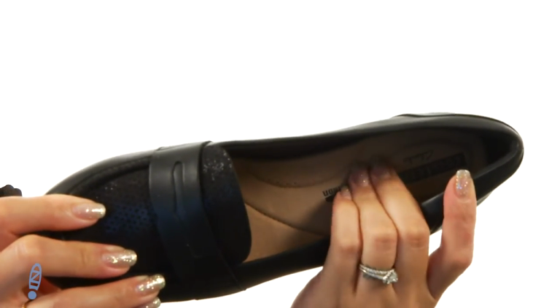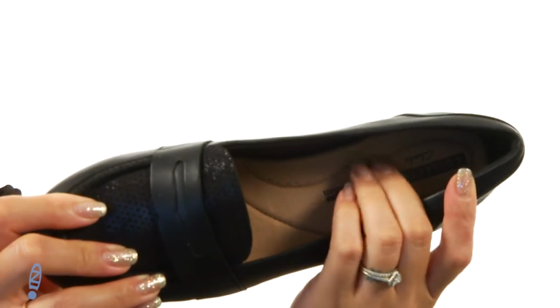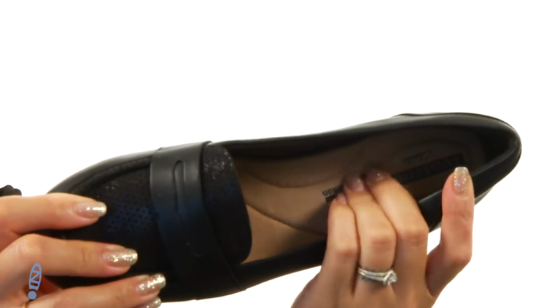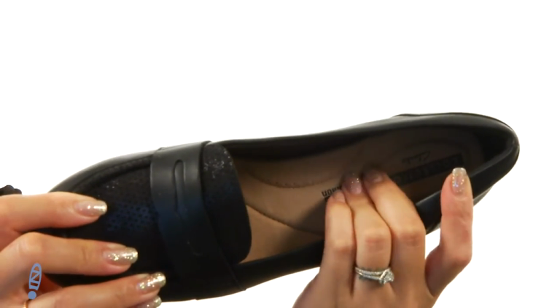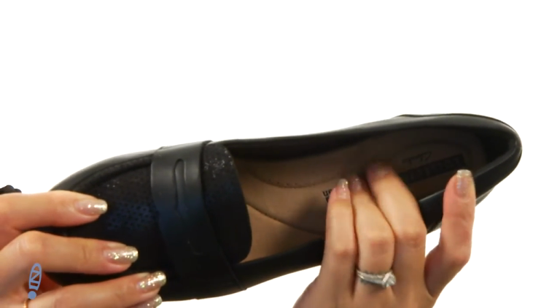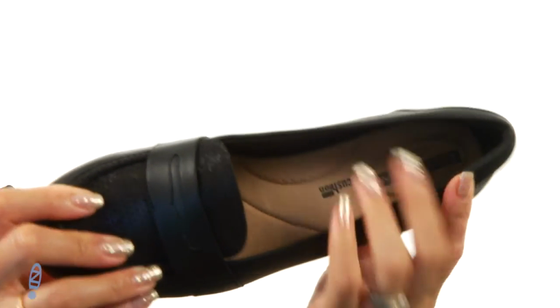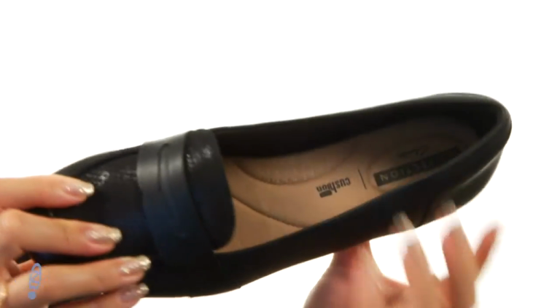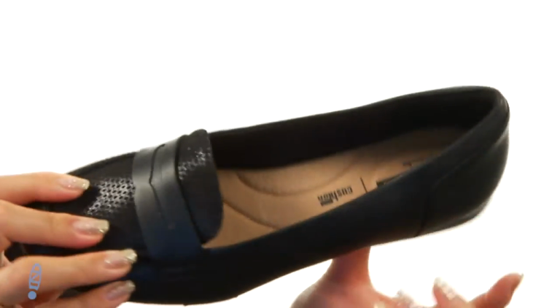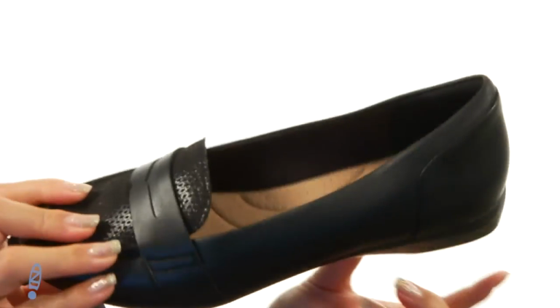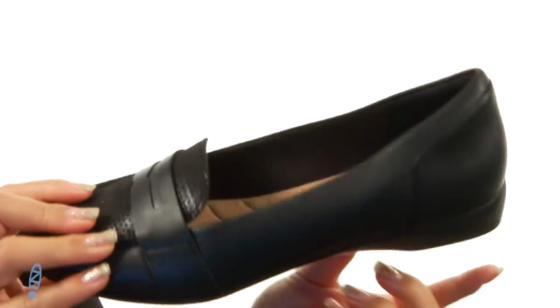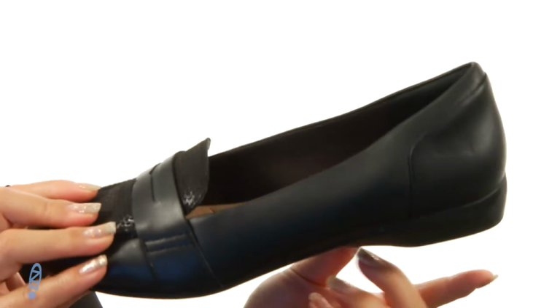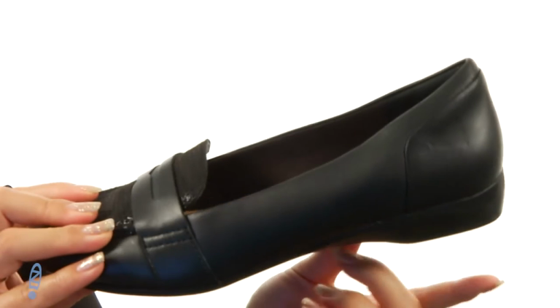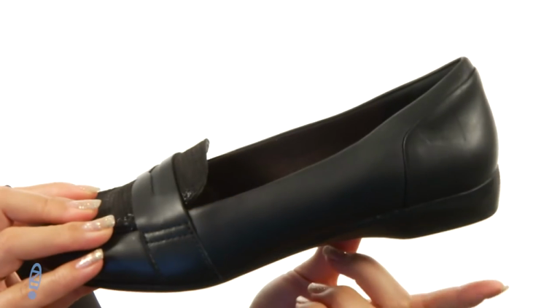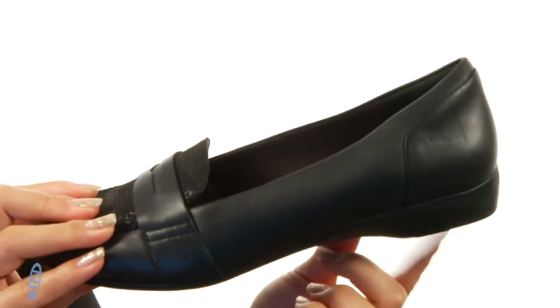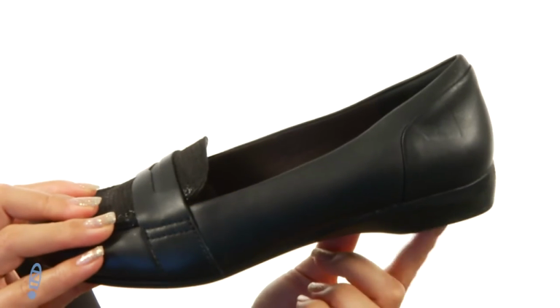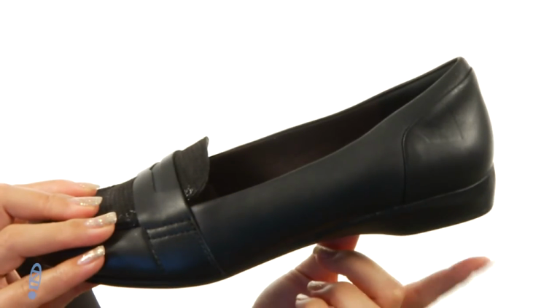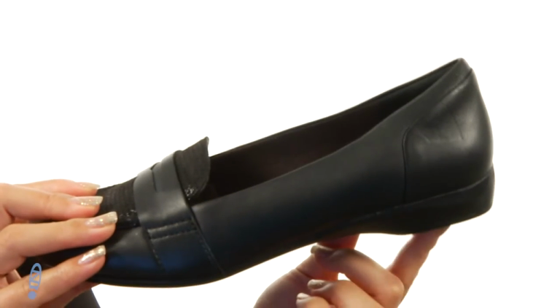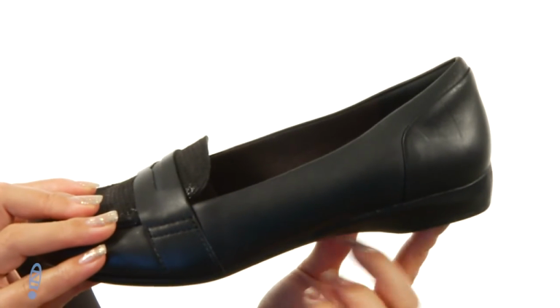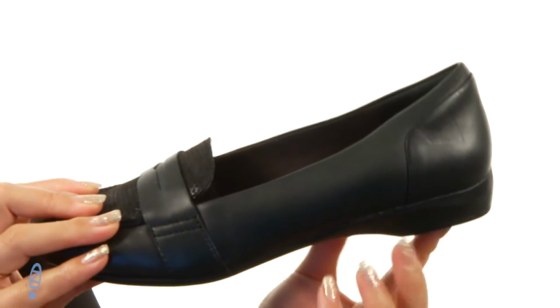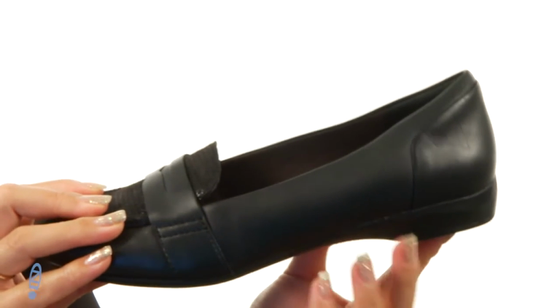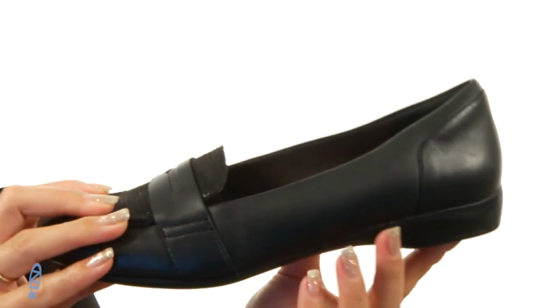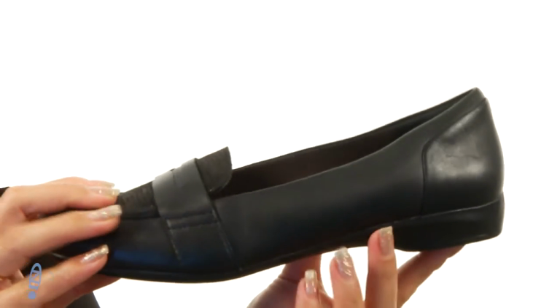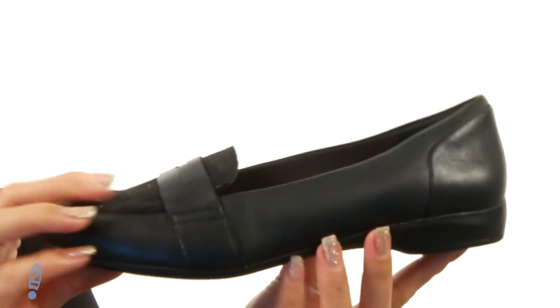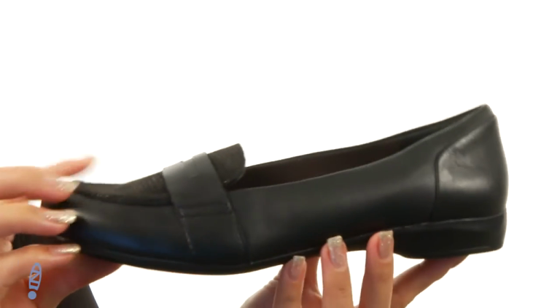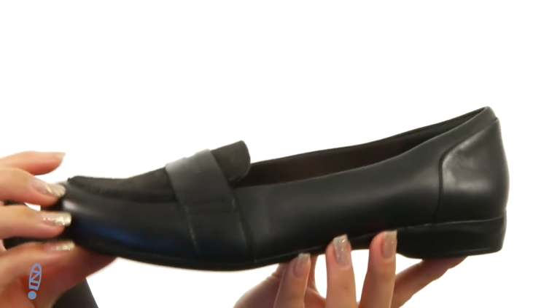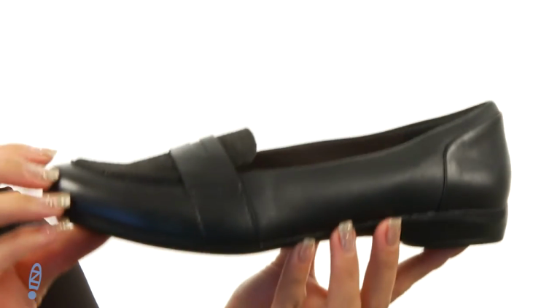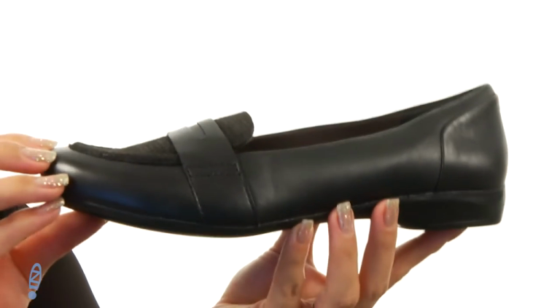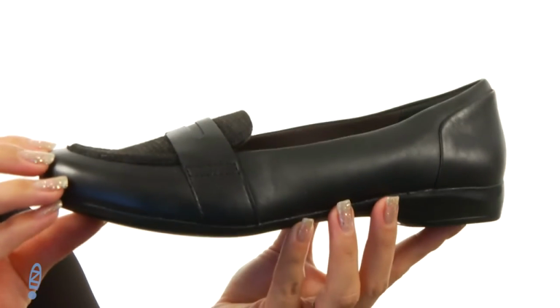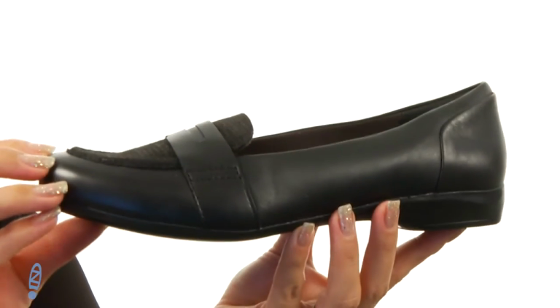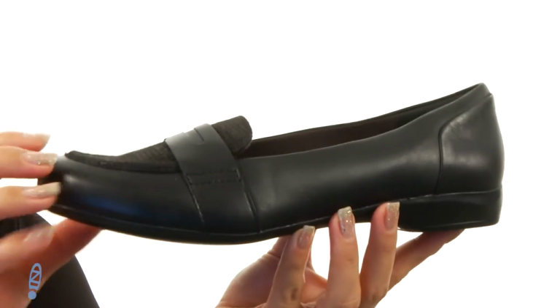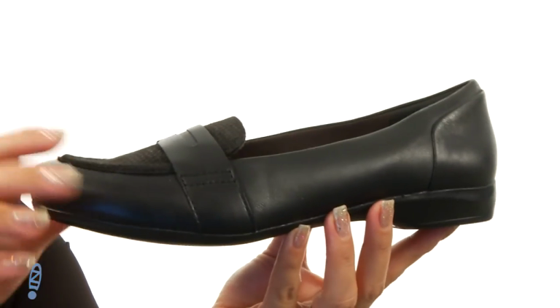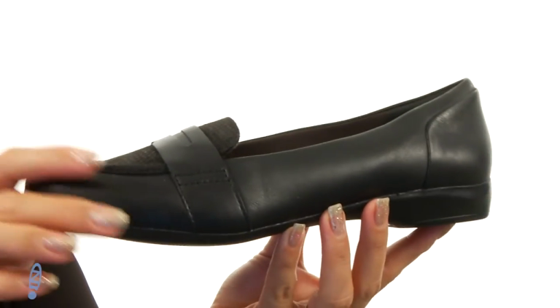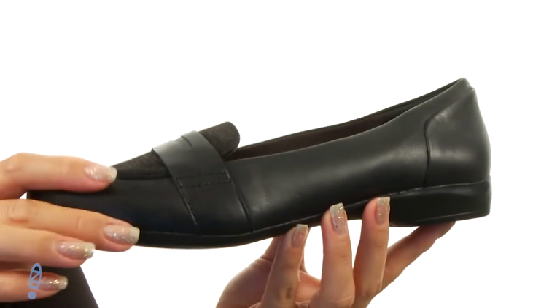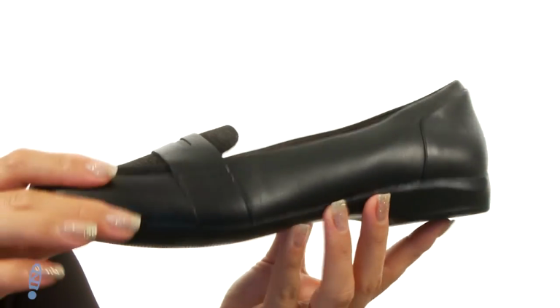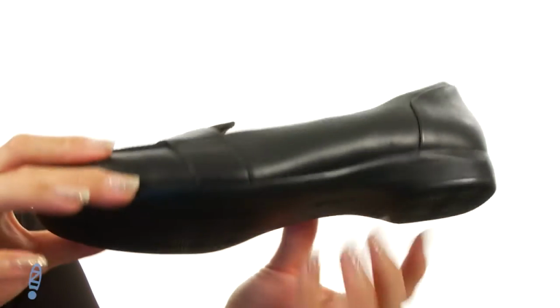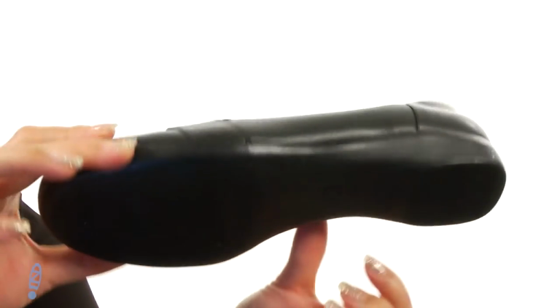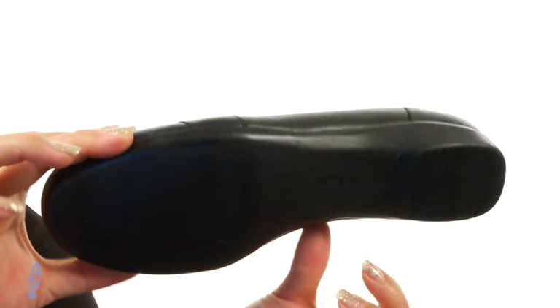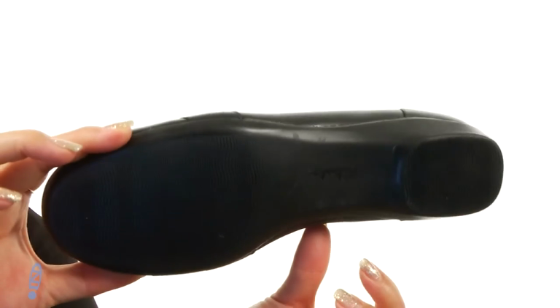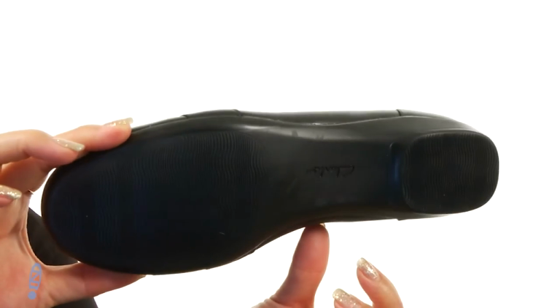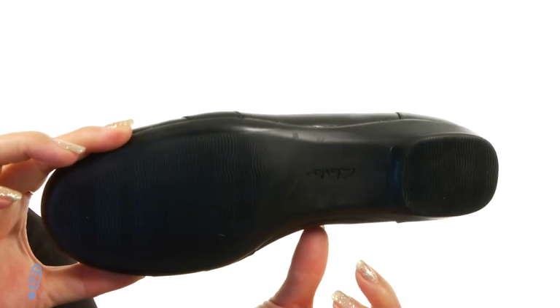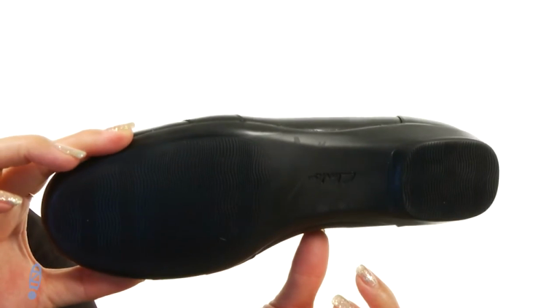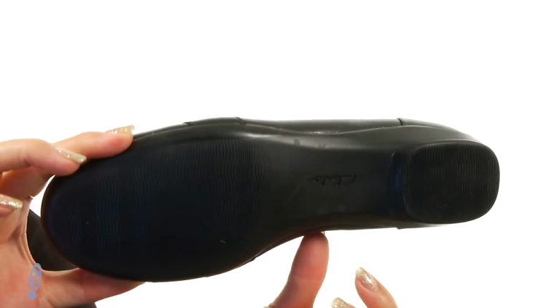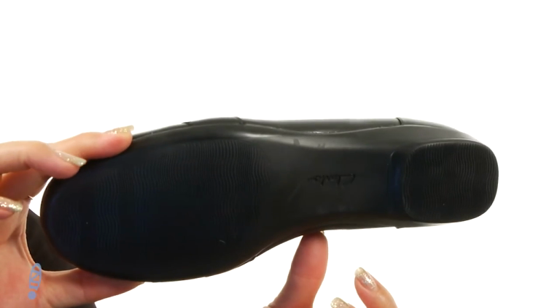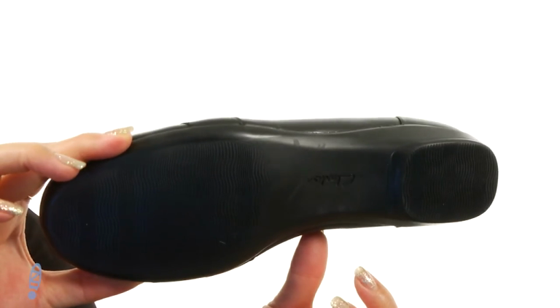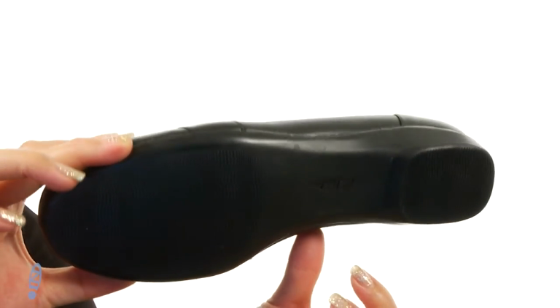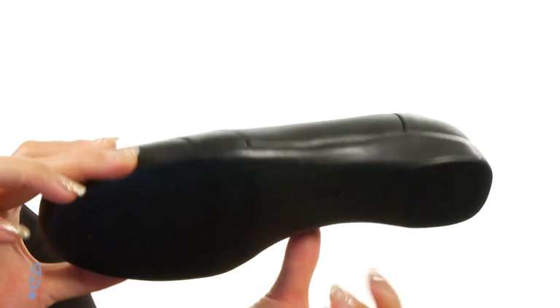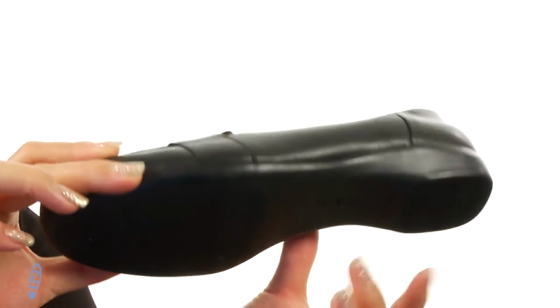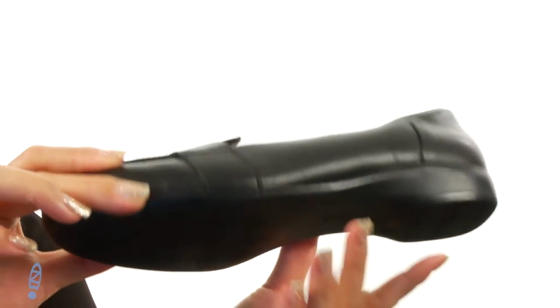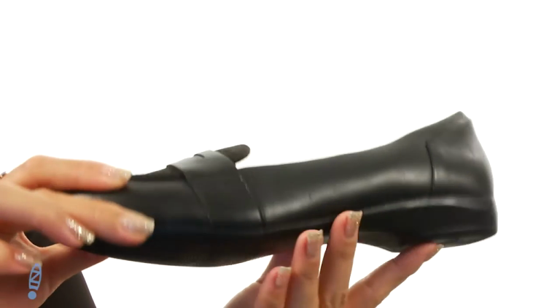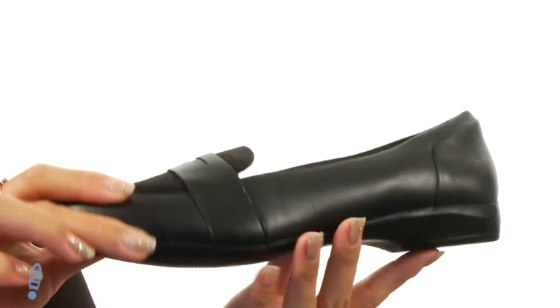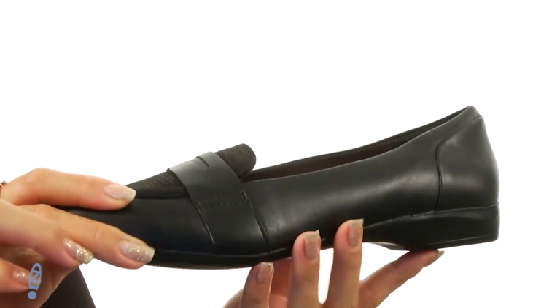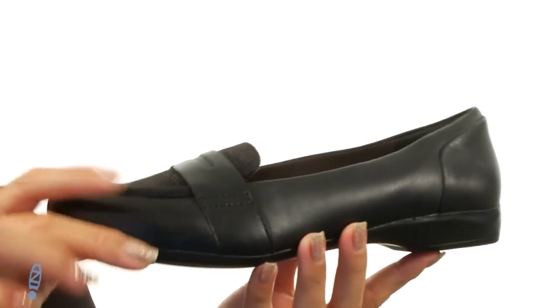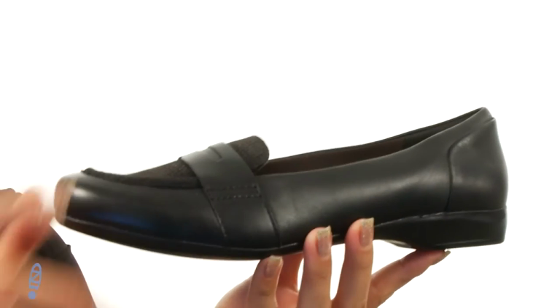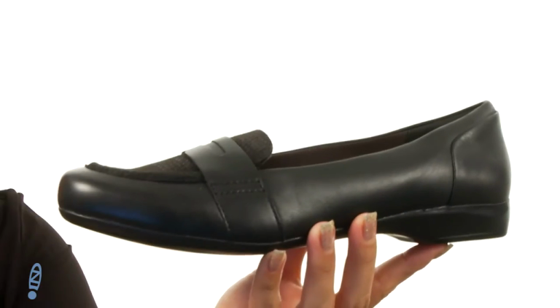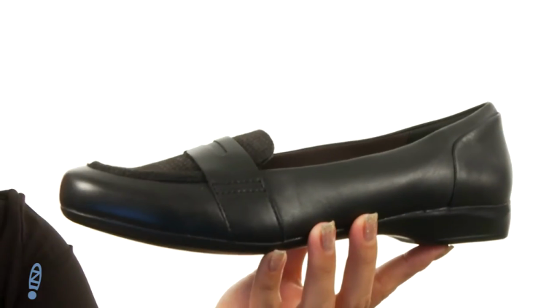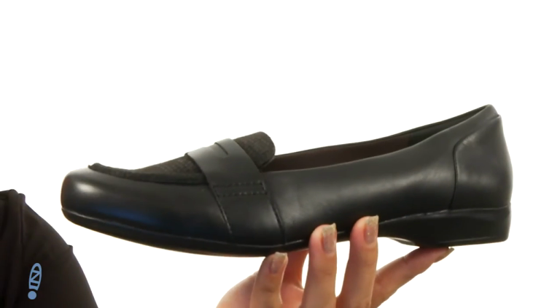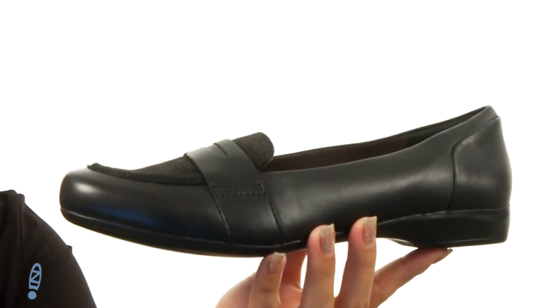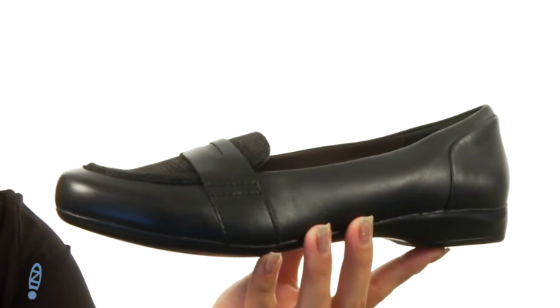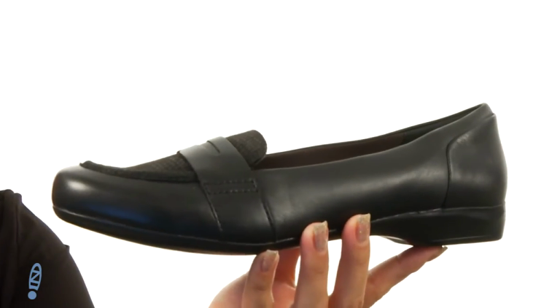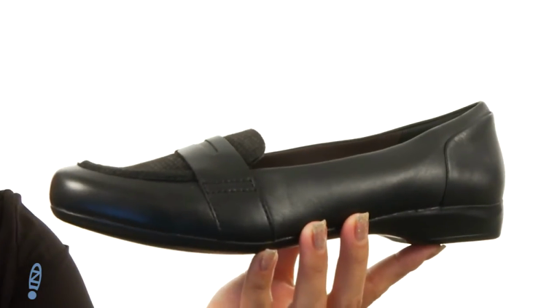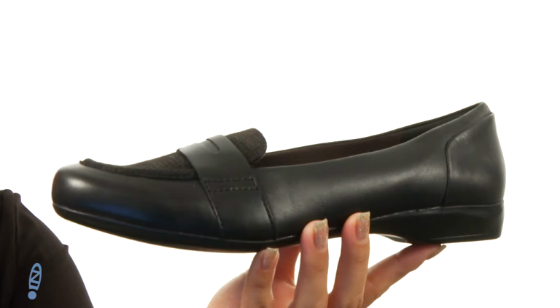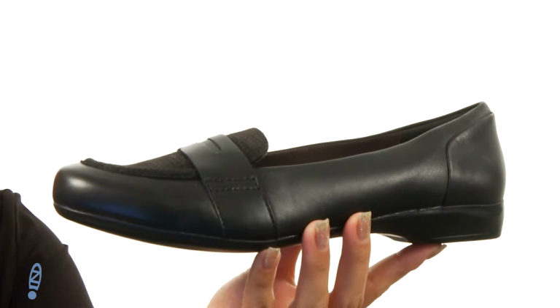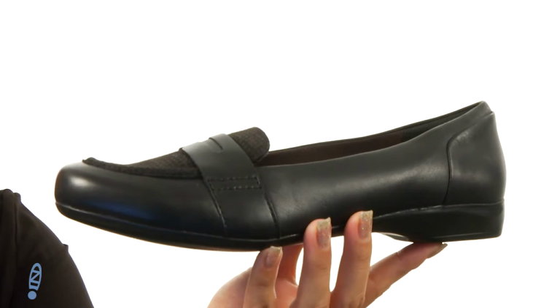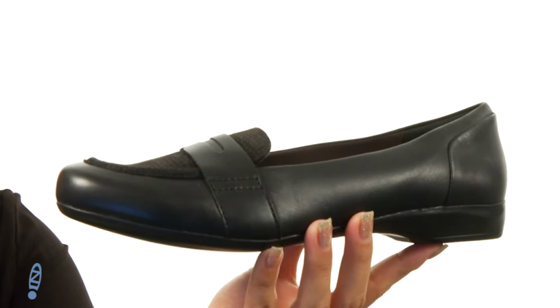There is a little stacked heel for a boost in height, and it all sits on top of this durable TPR outsole.